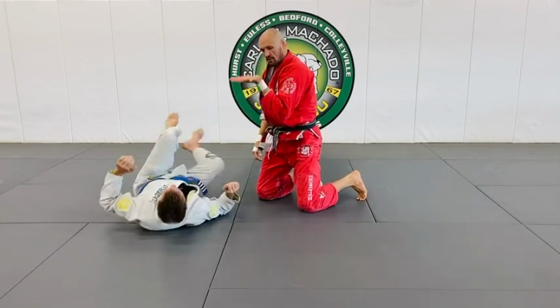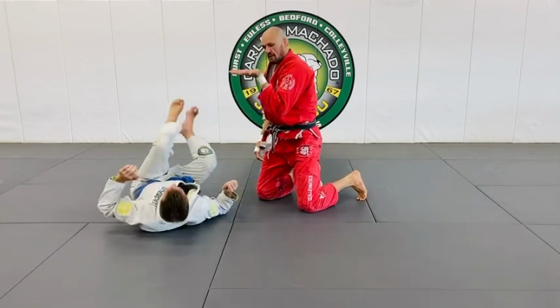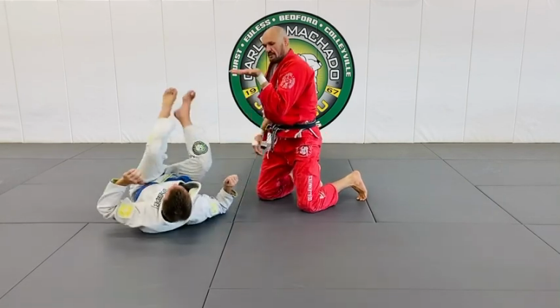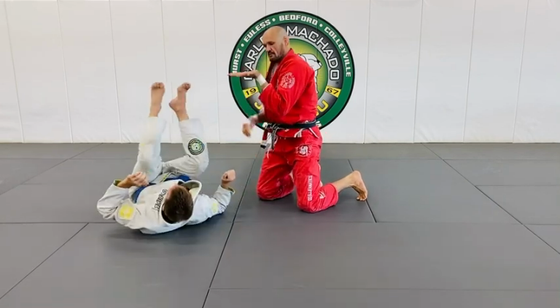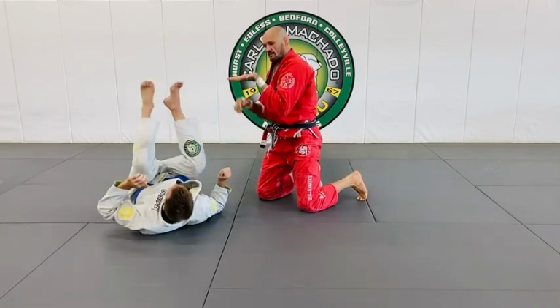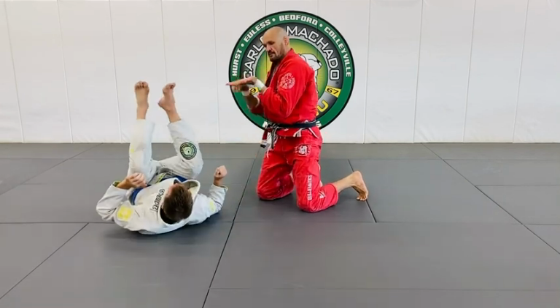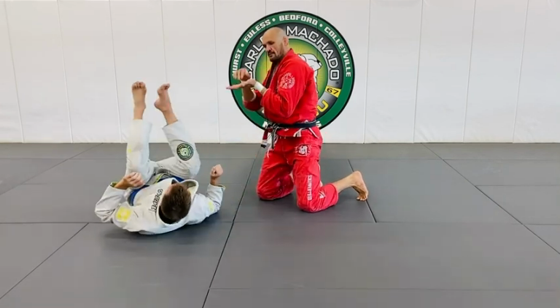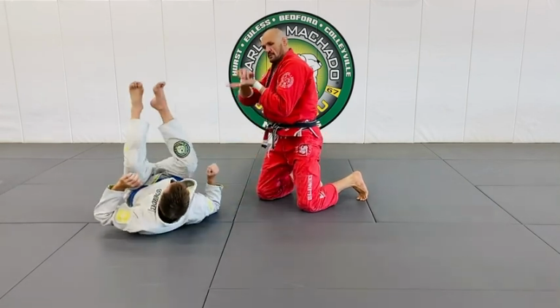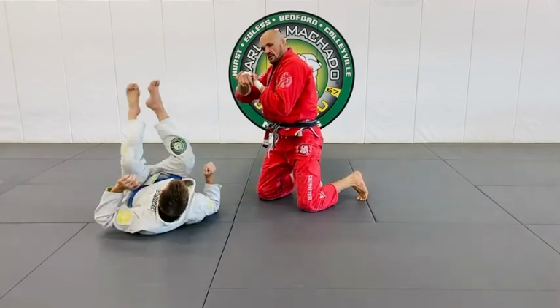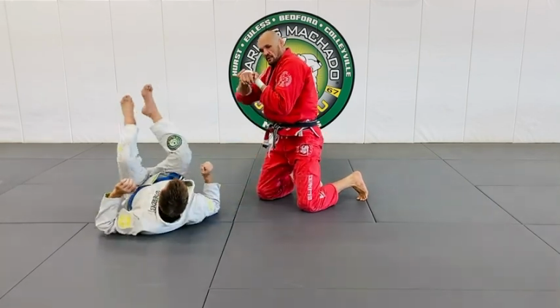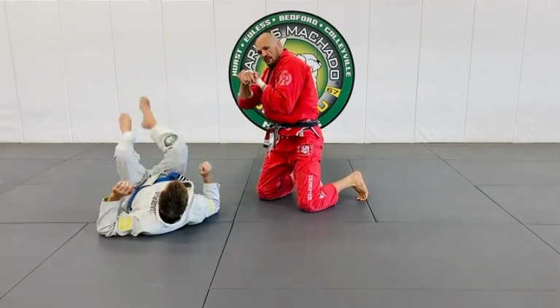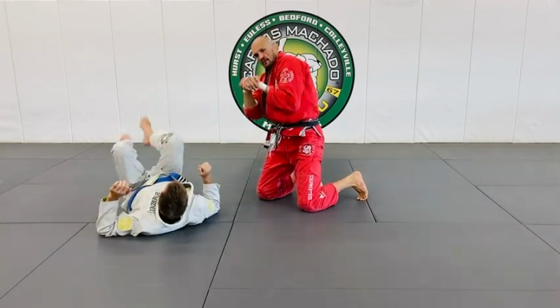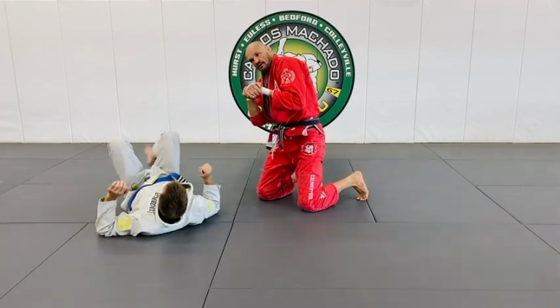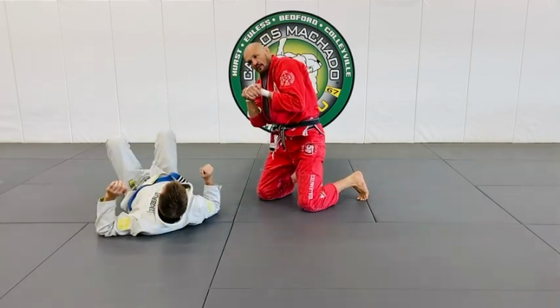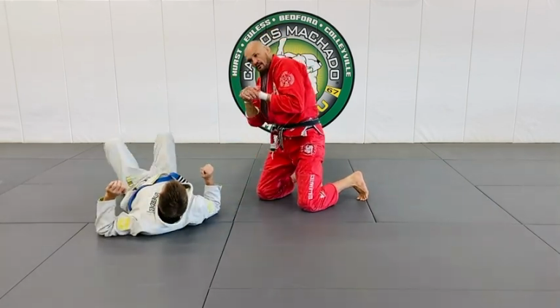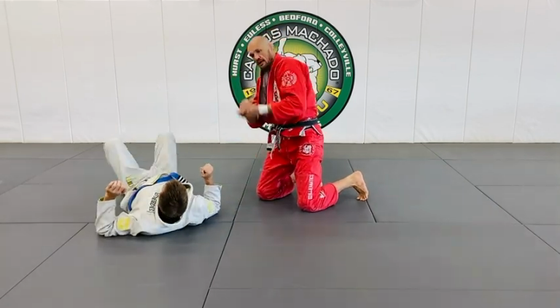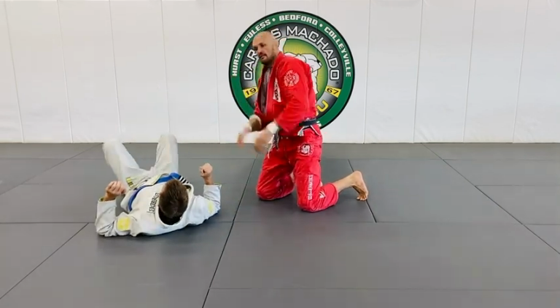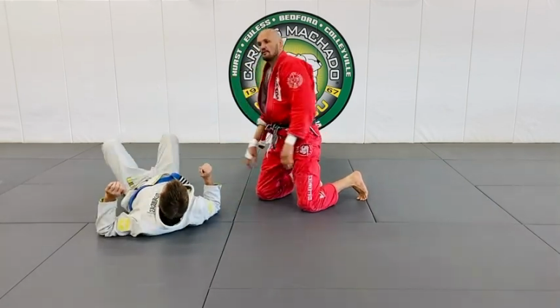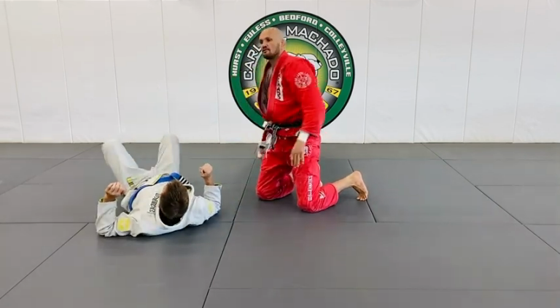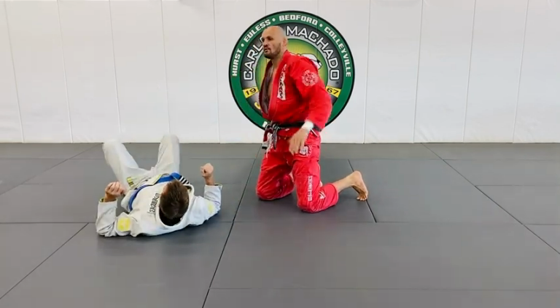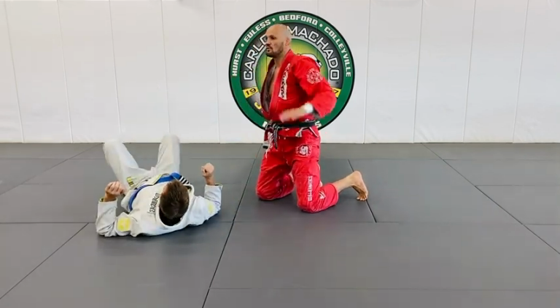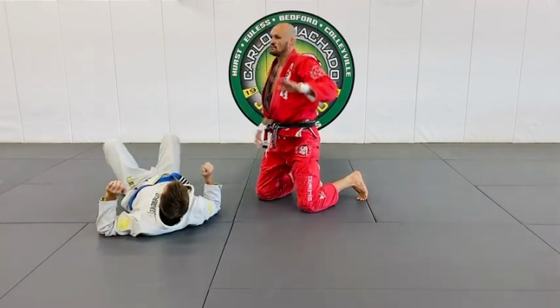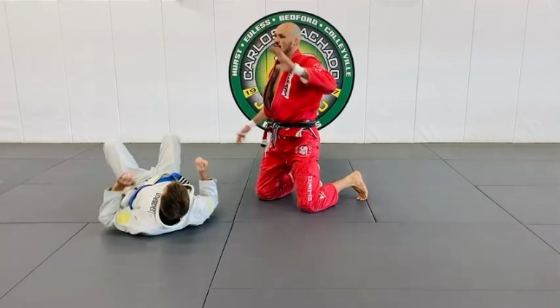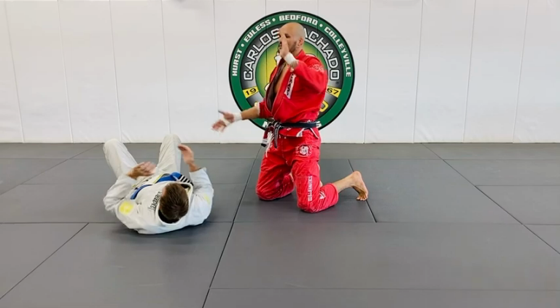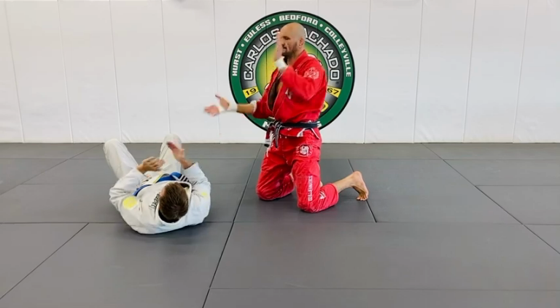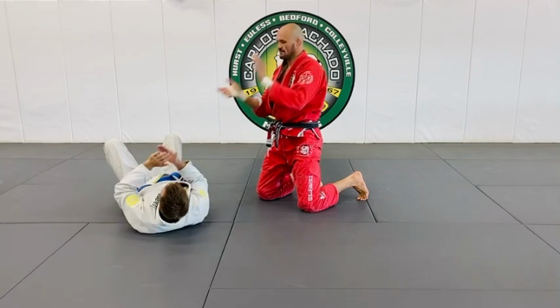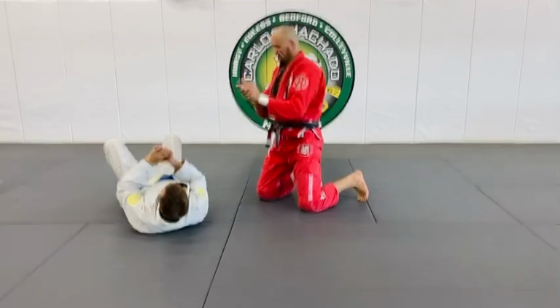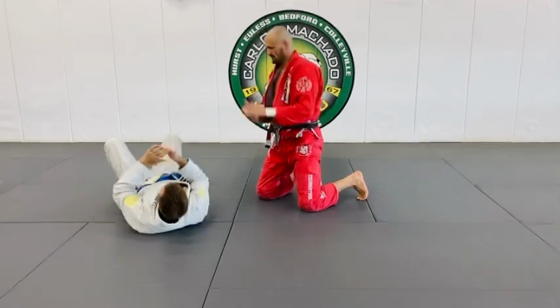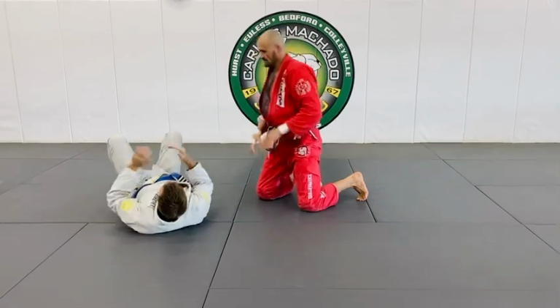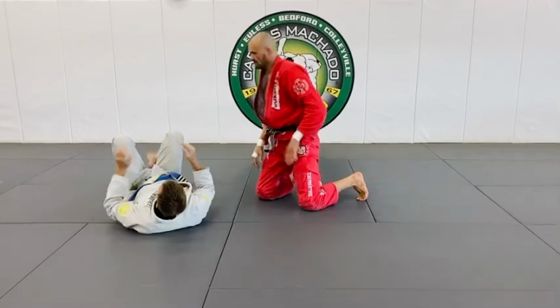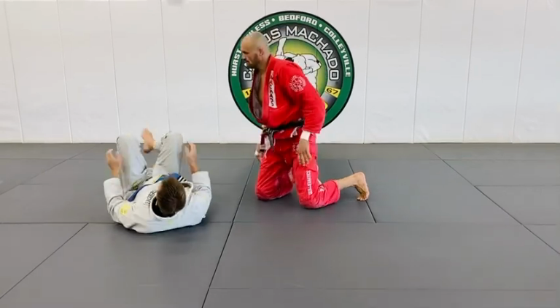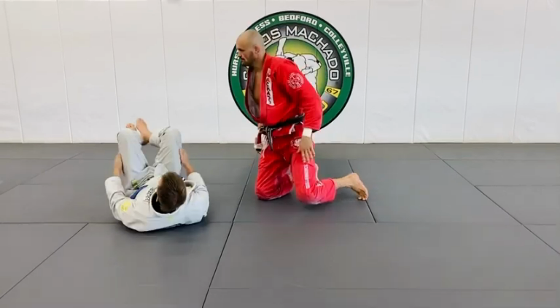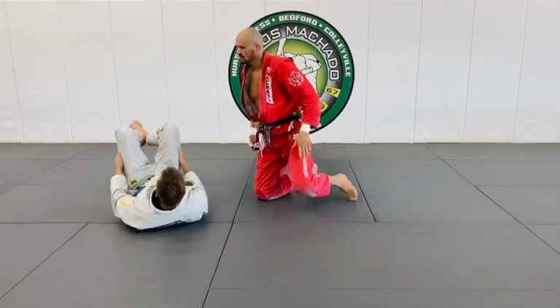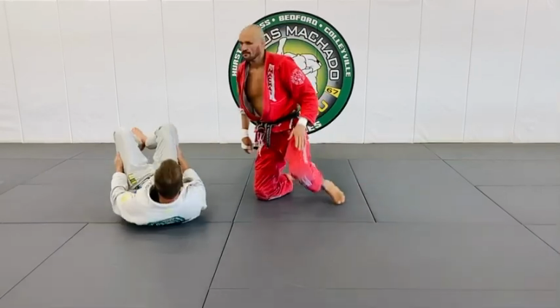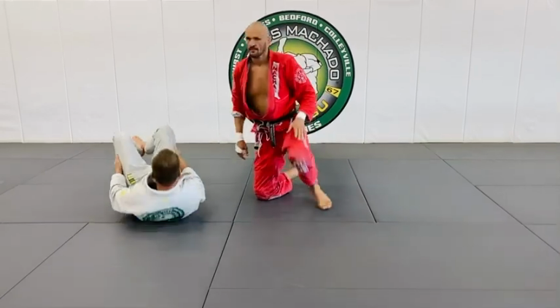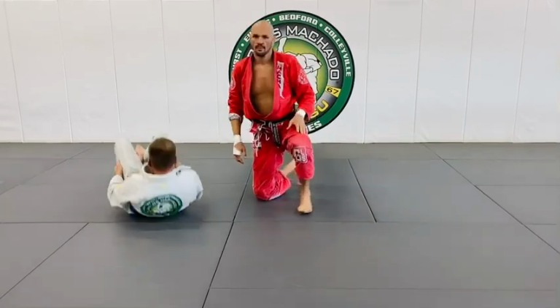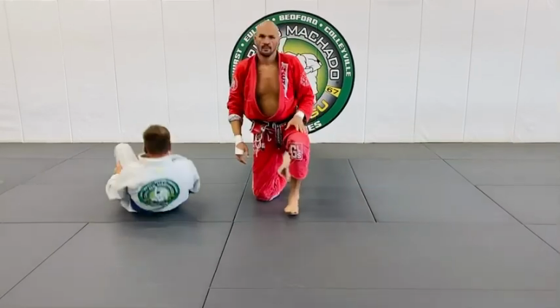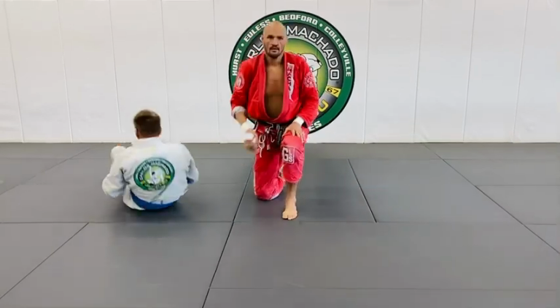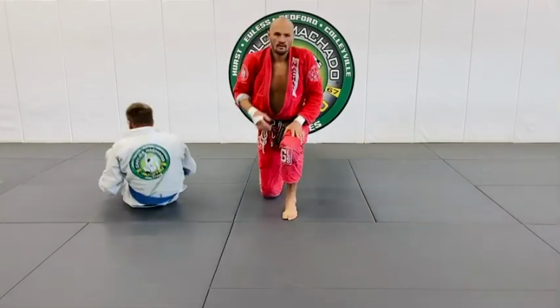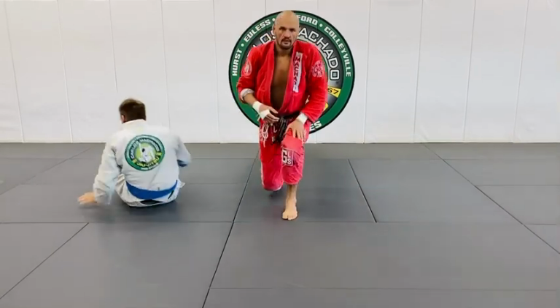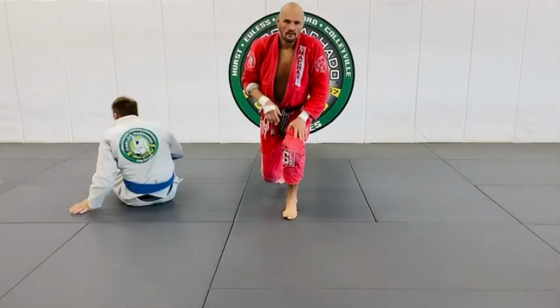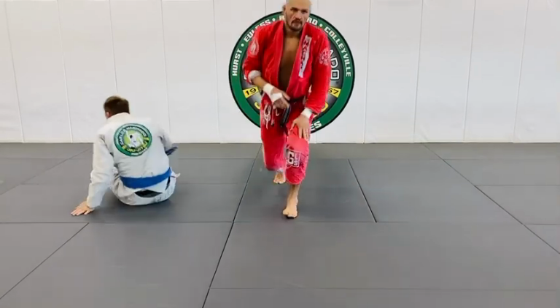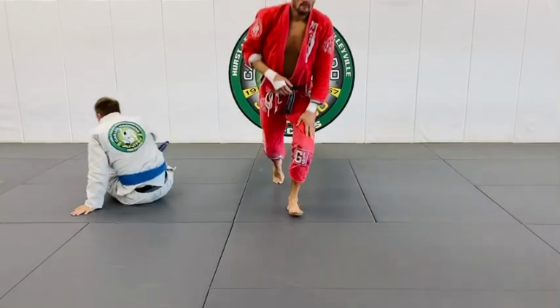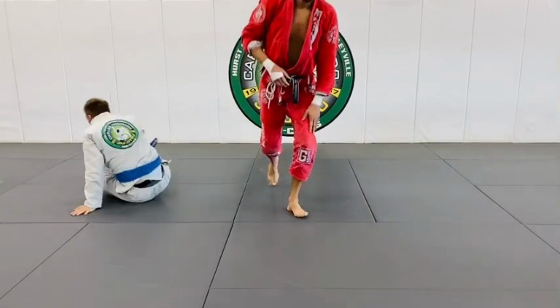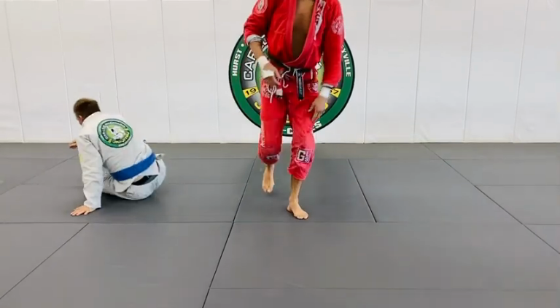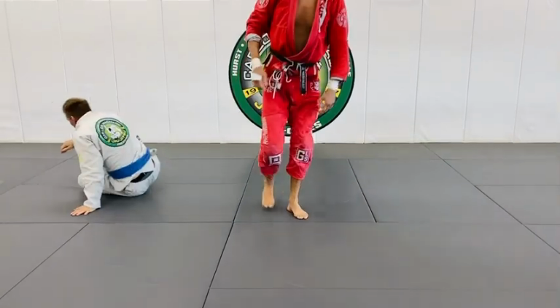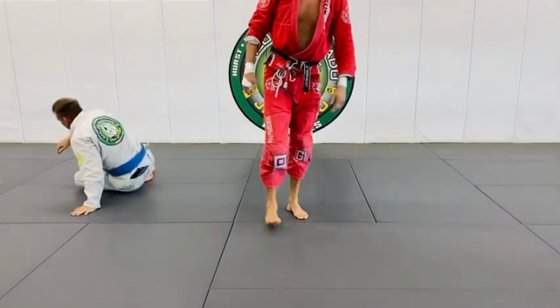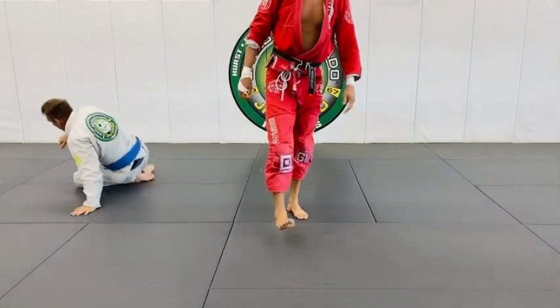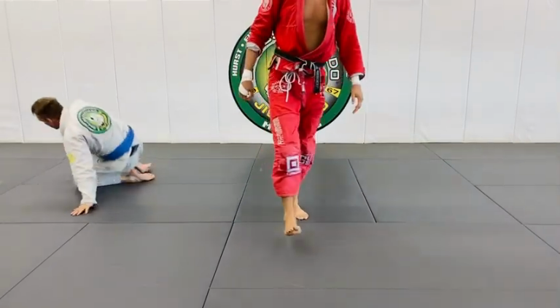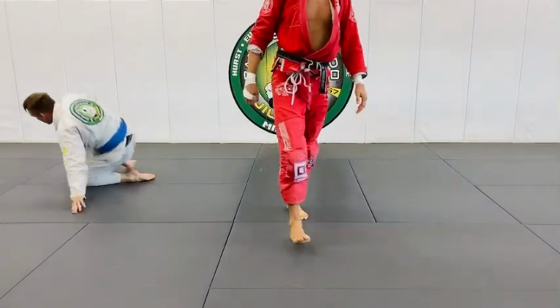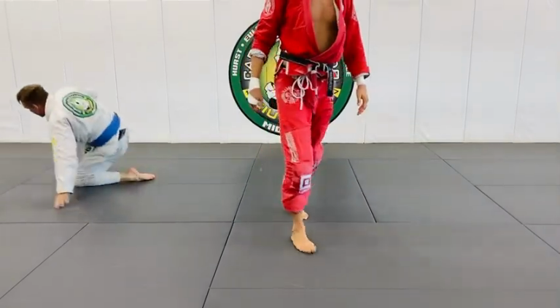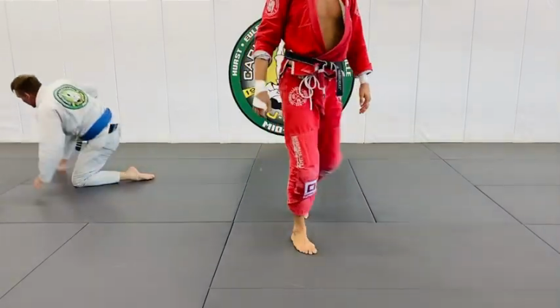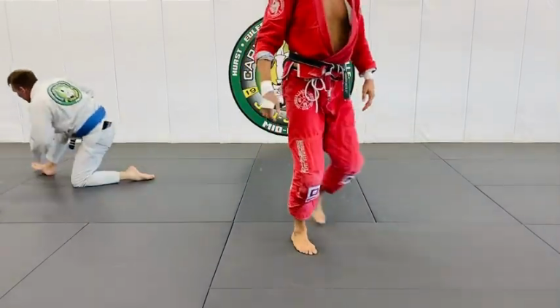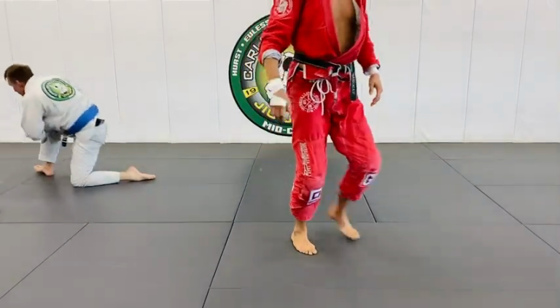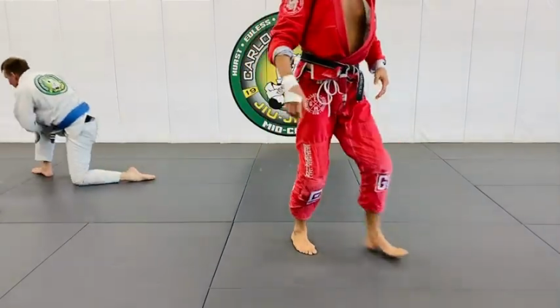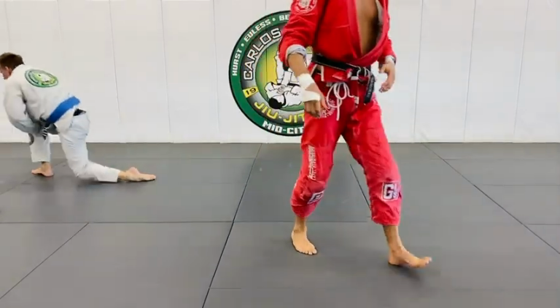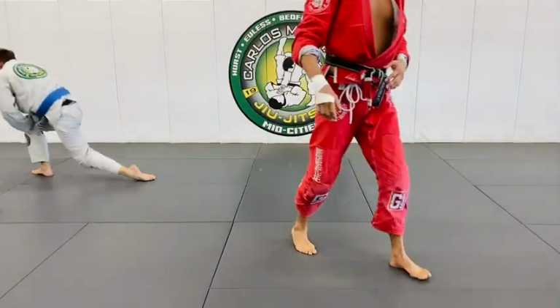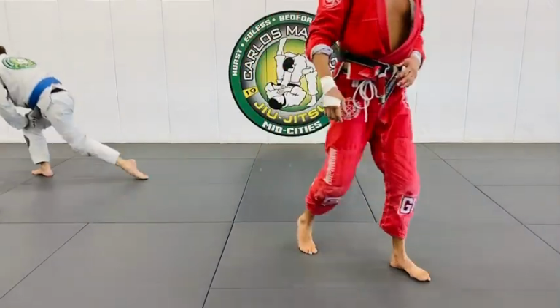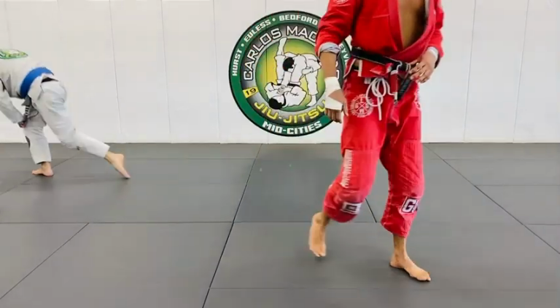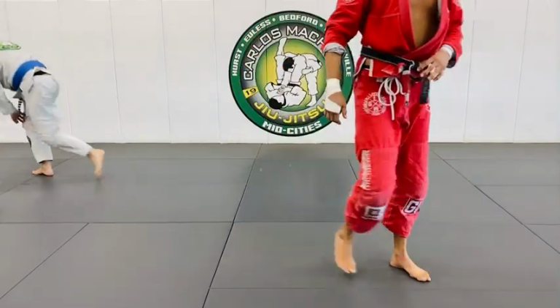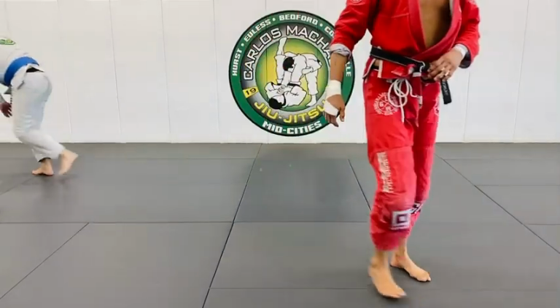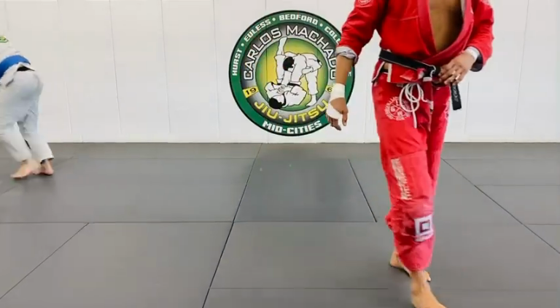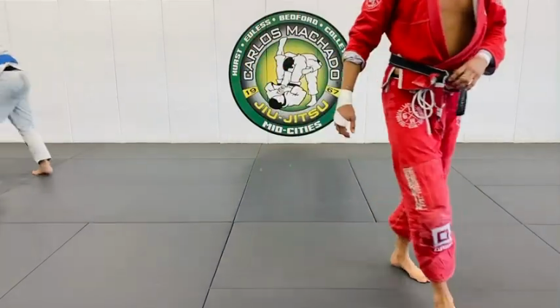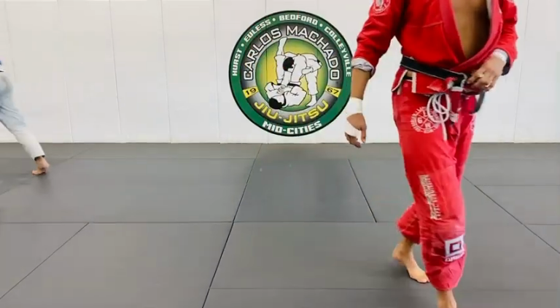Palm up. Let's go. And then I'll show you how to do the darce from the bottom.